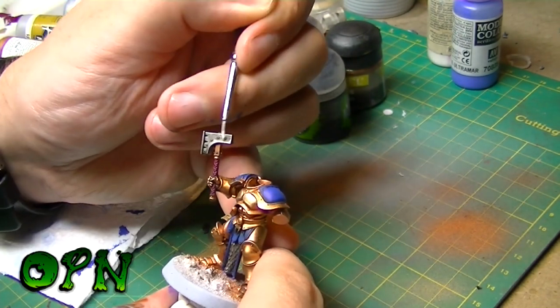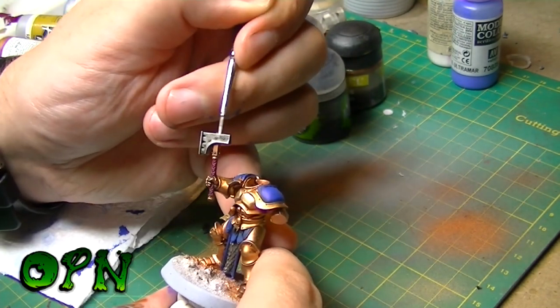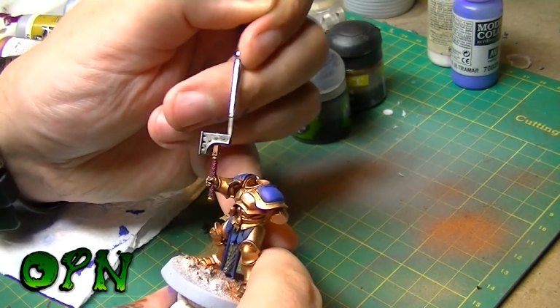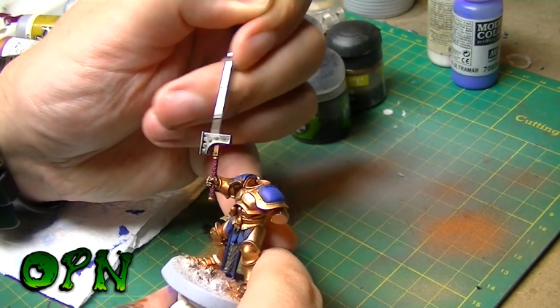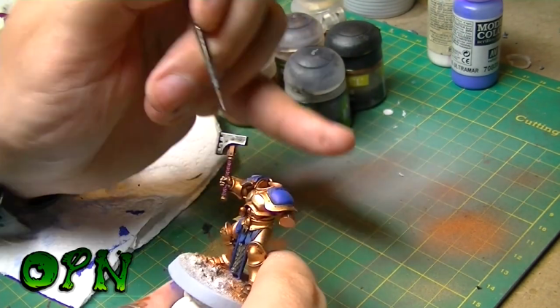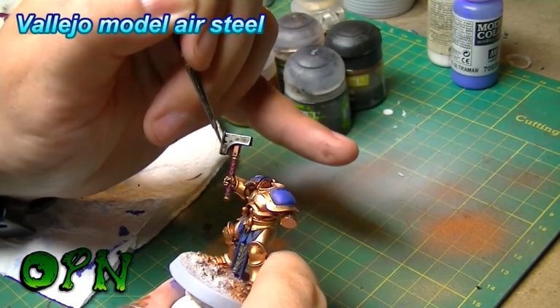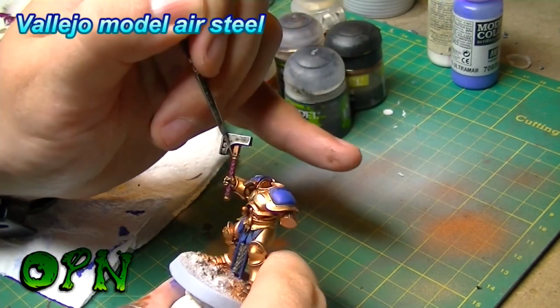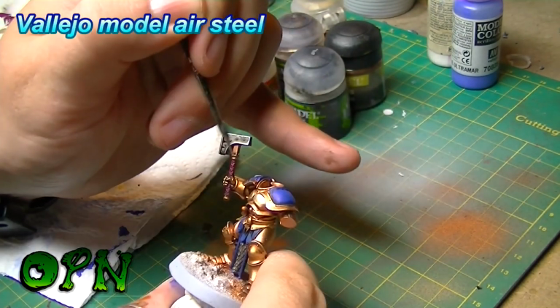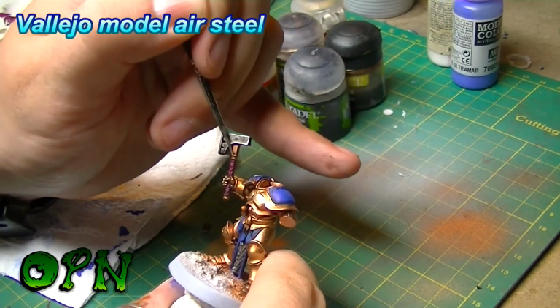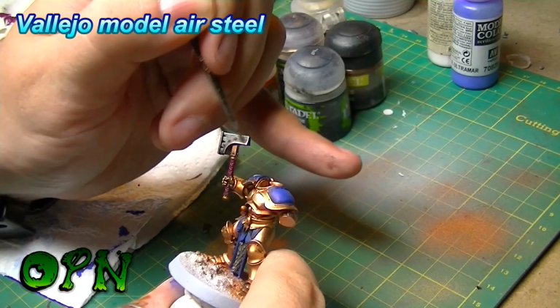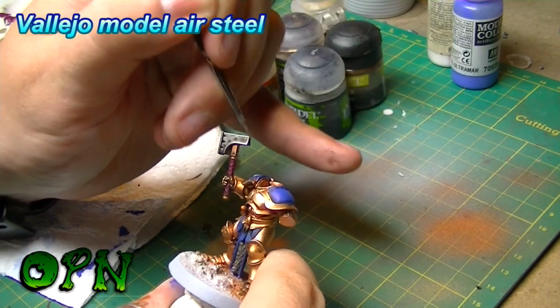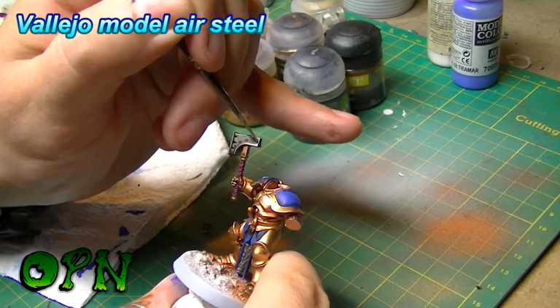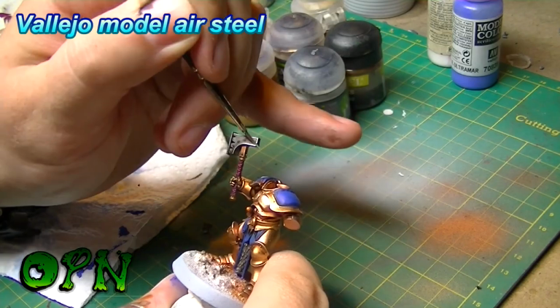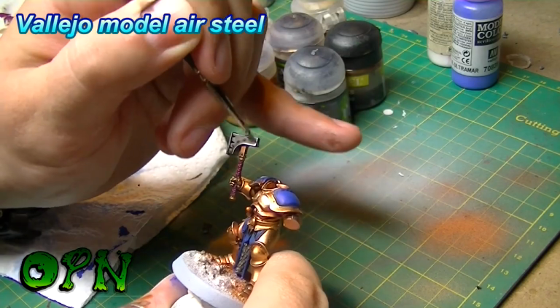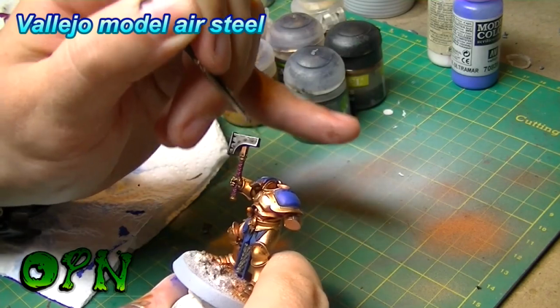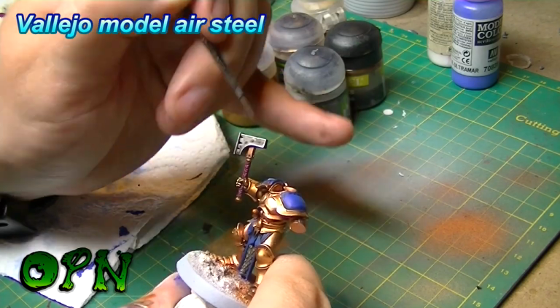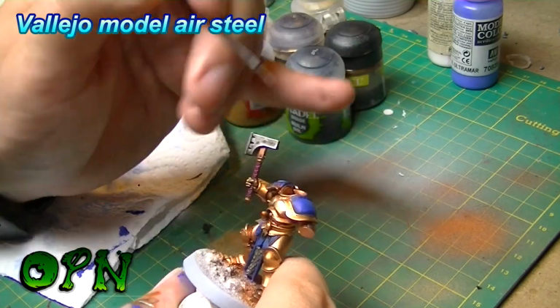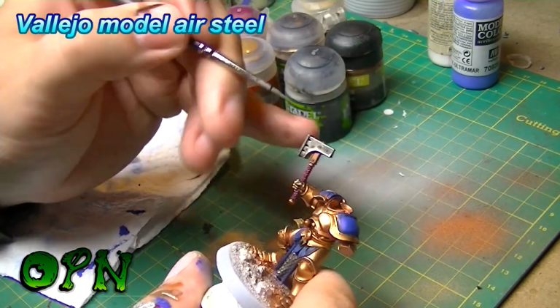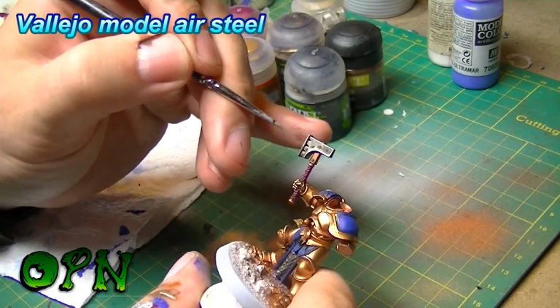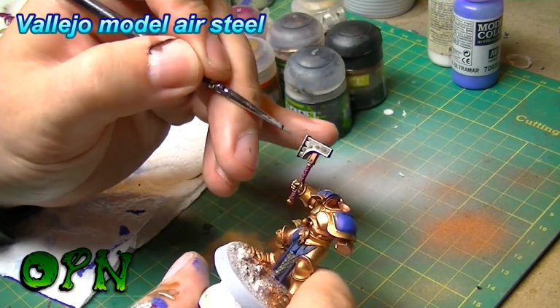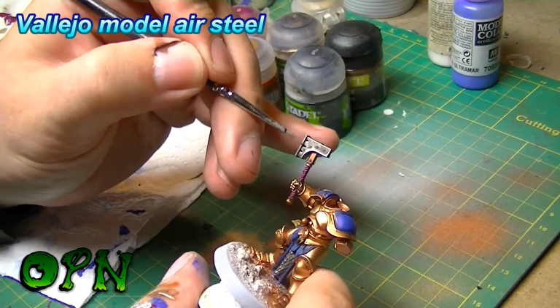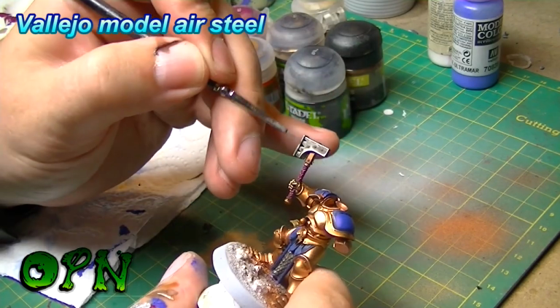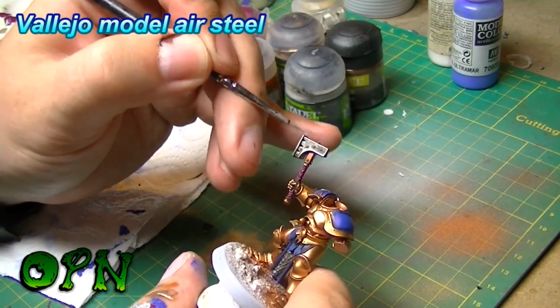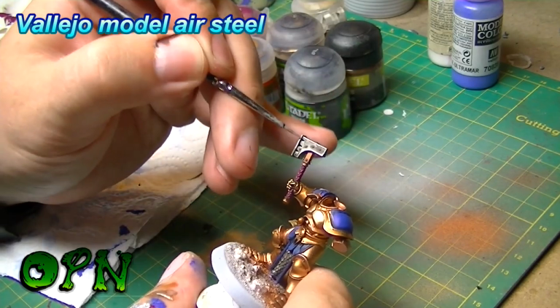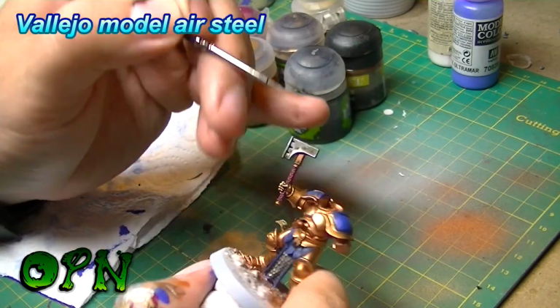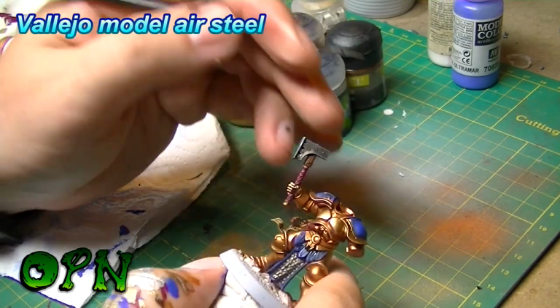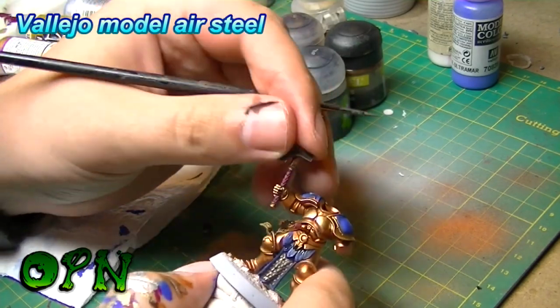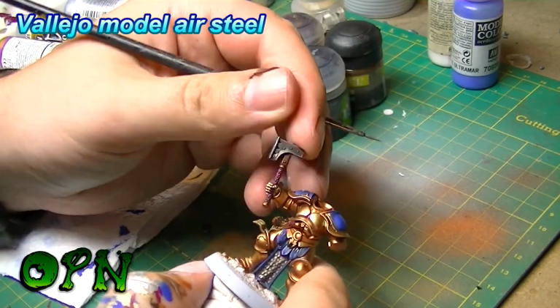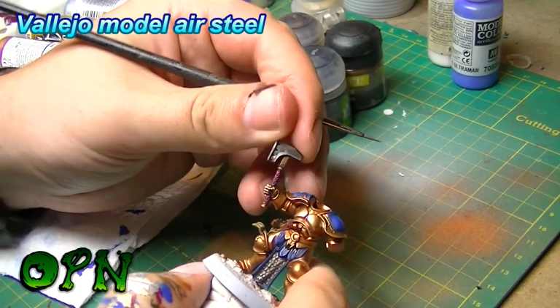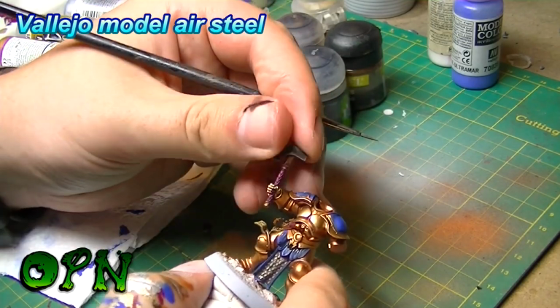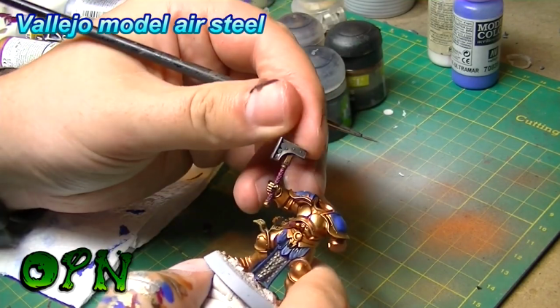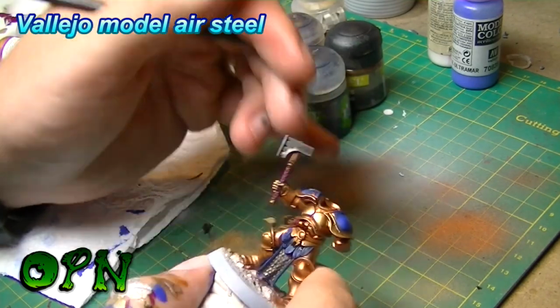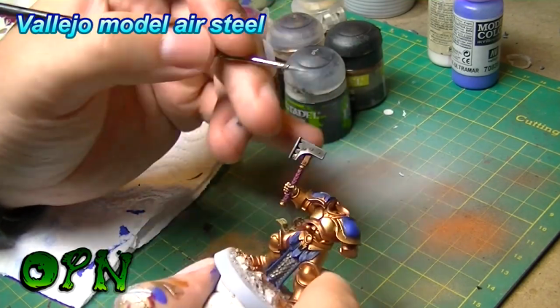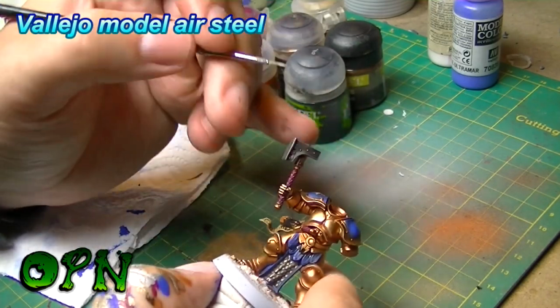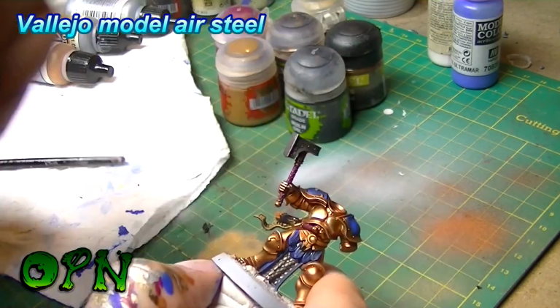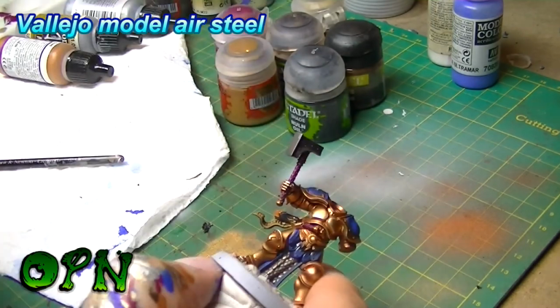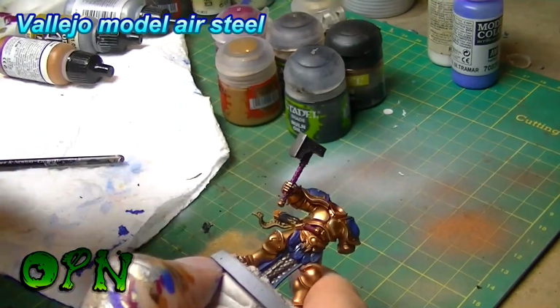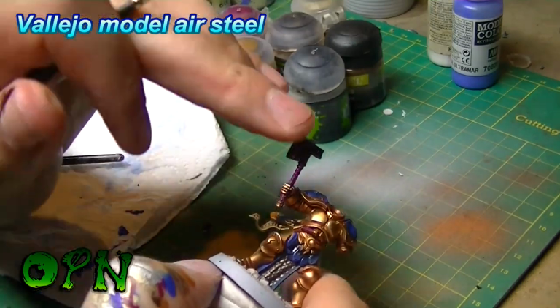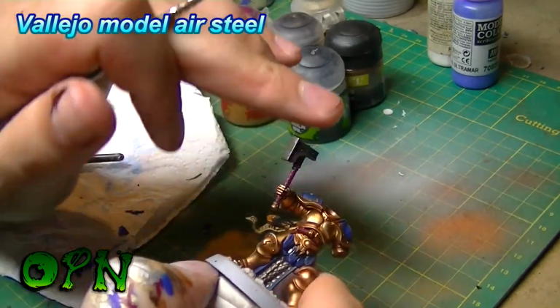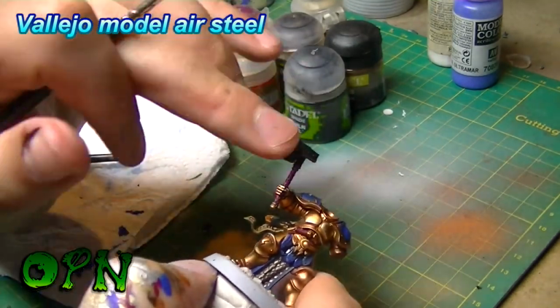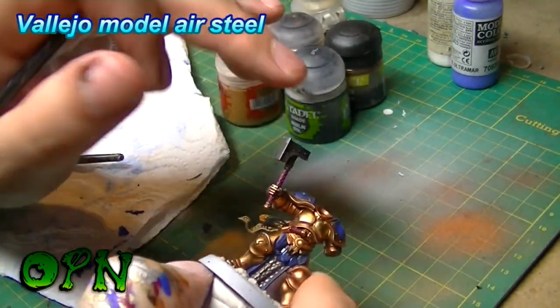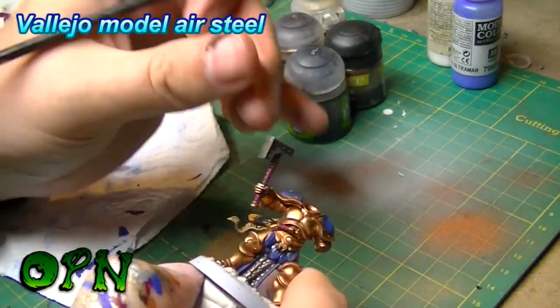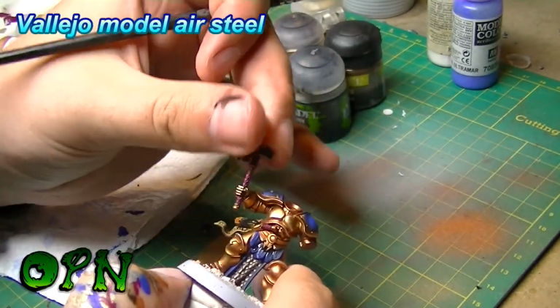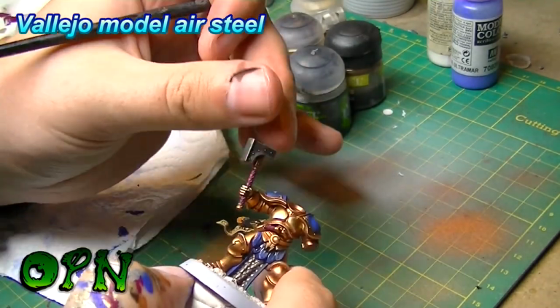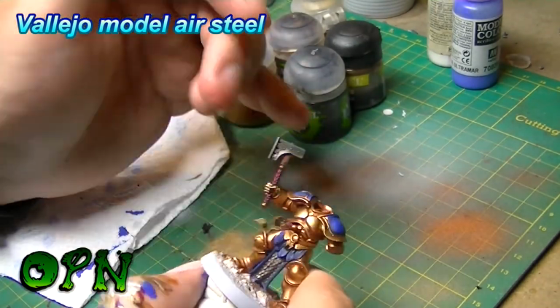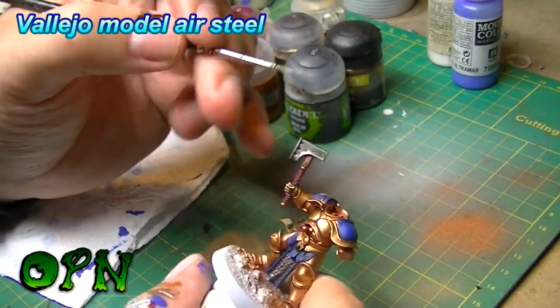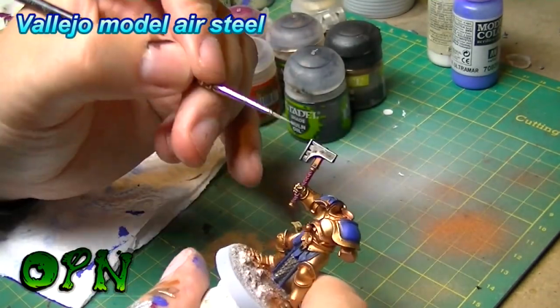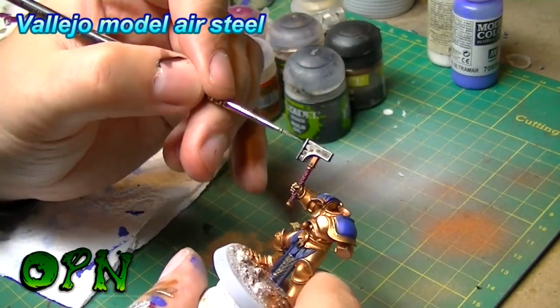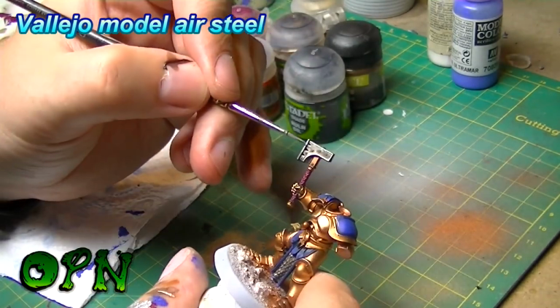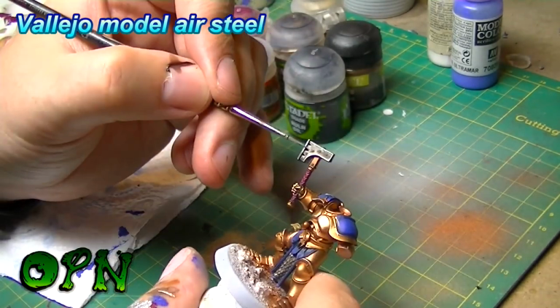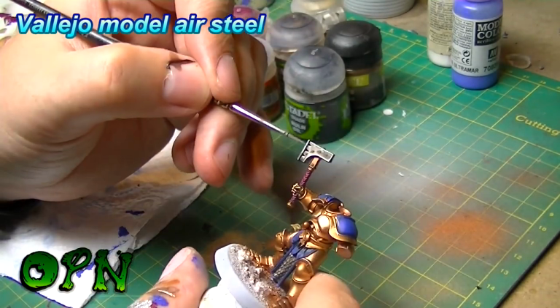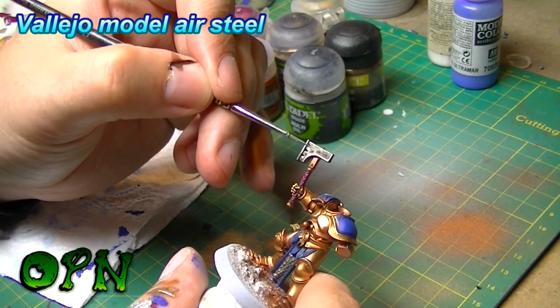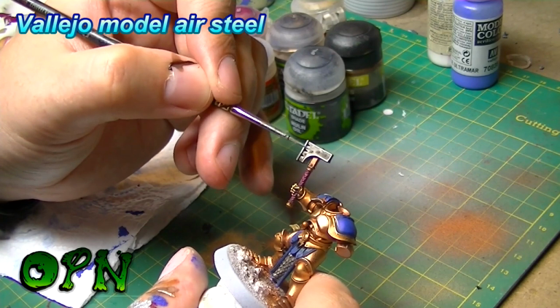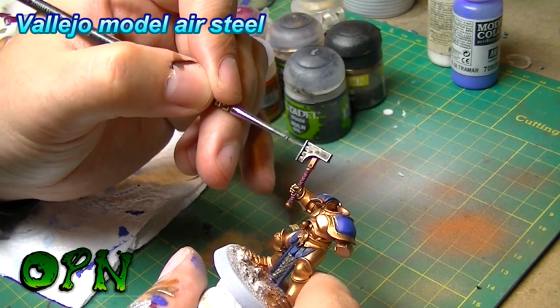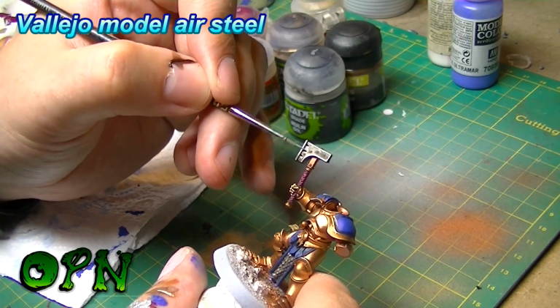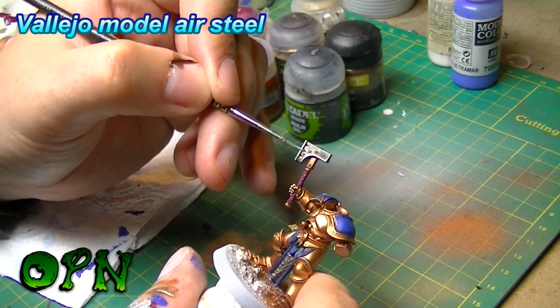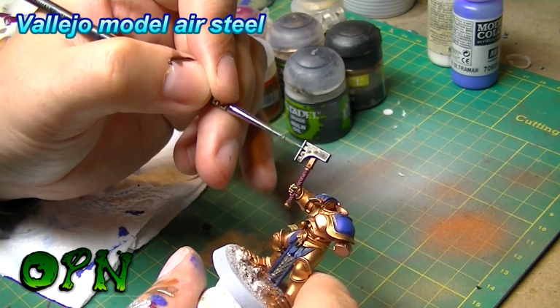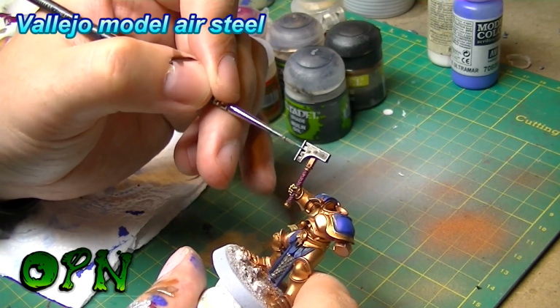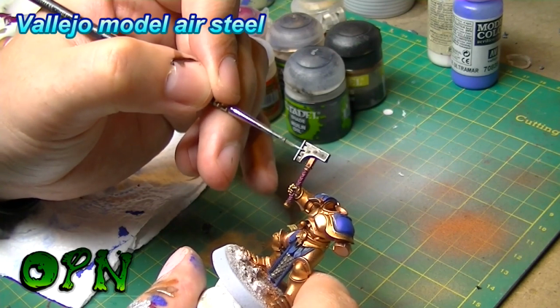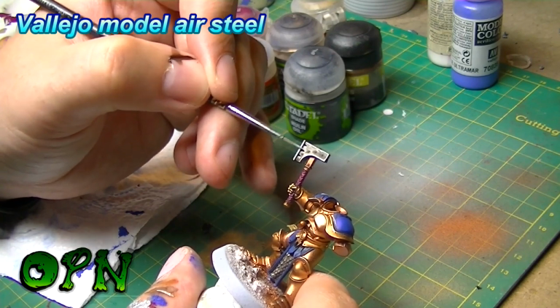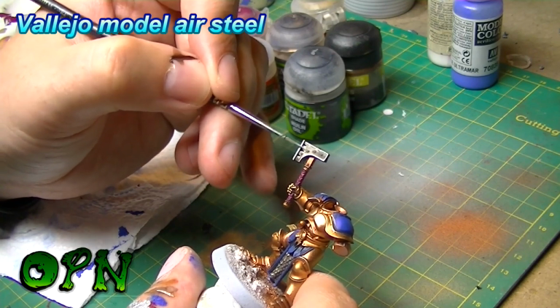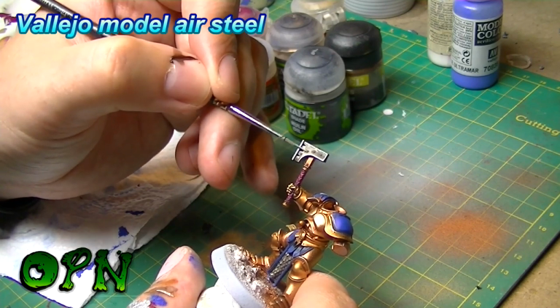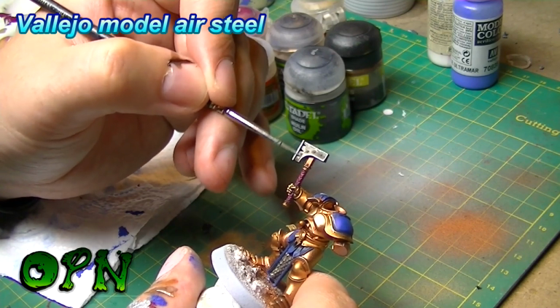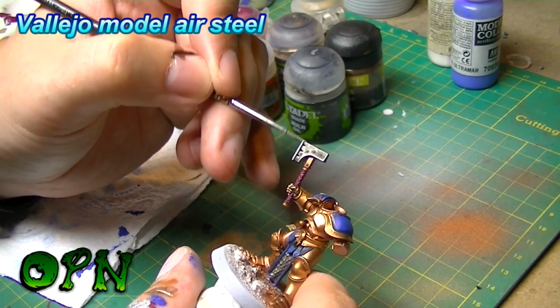Highlighting the extreme edges of the hammer — it's called hard edge highlighting and it really helps the hammer to look a little bit more realistic and to pop.